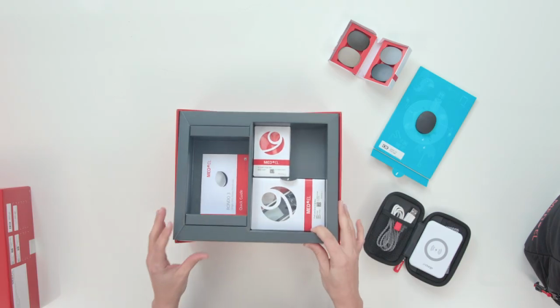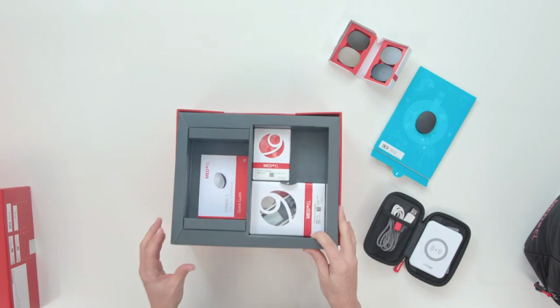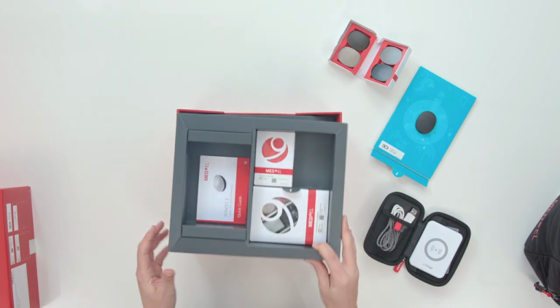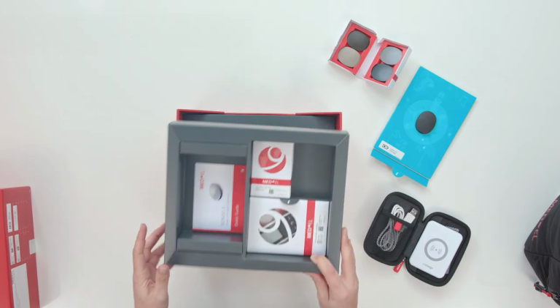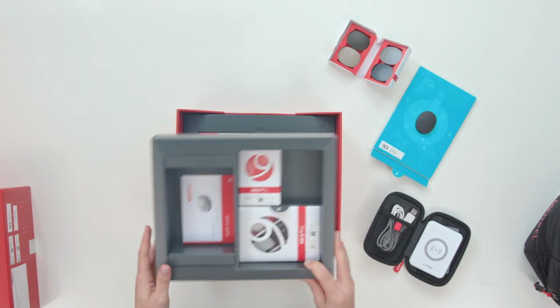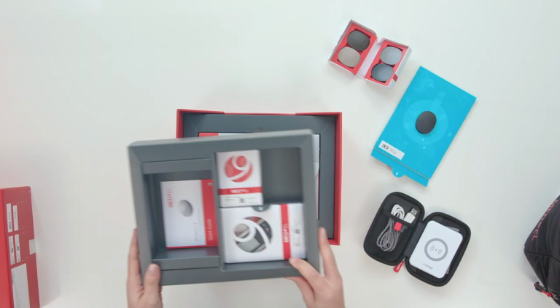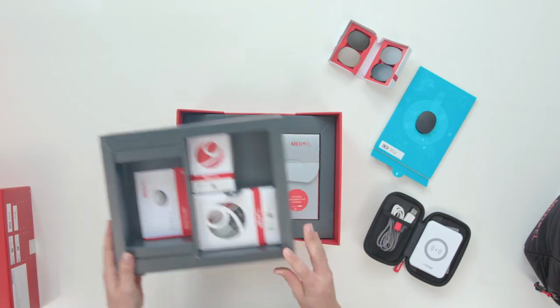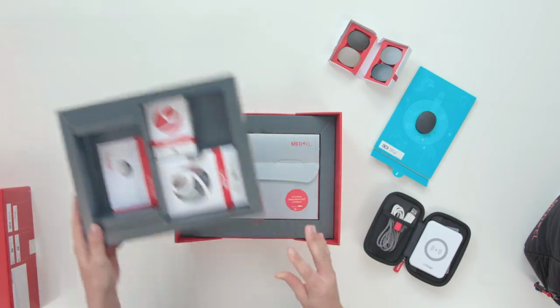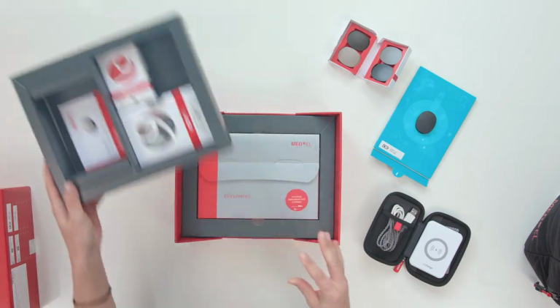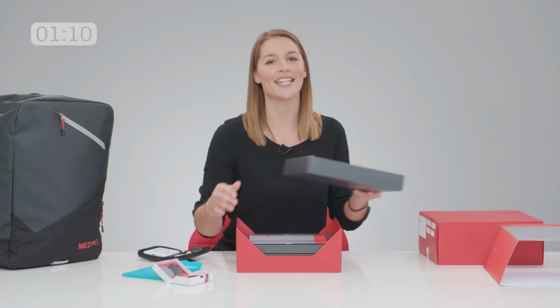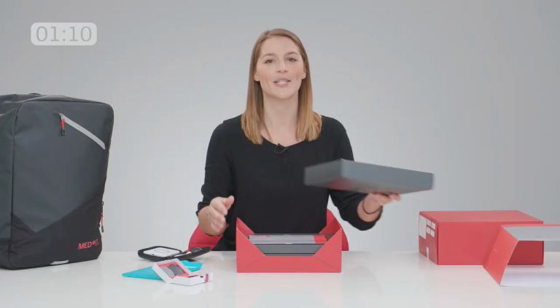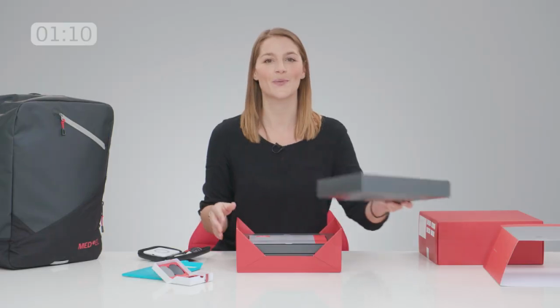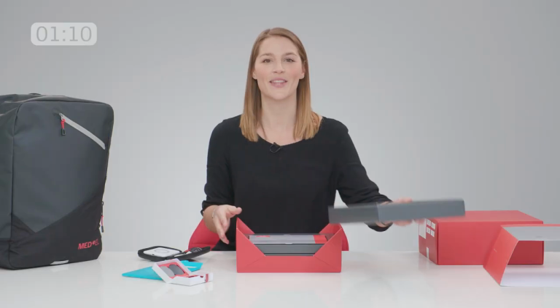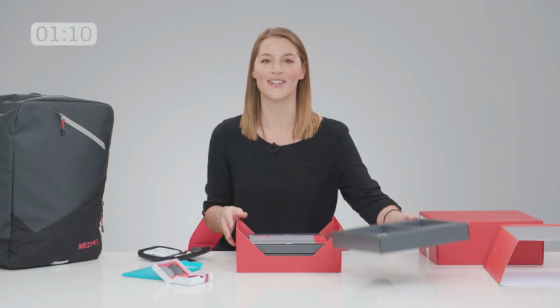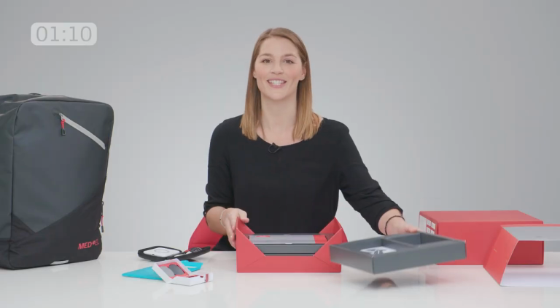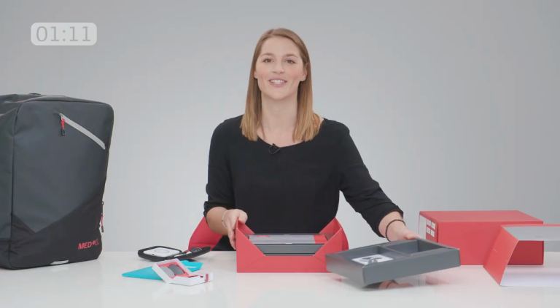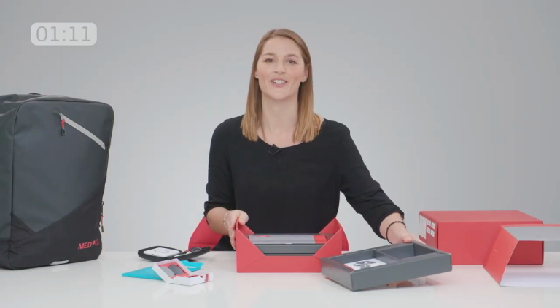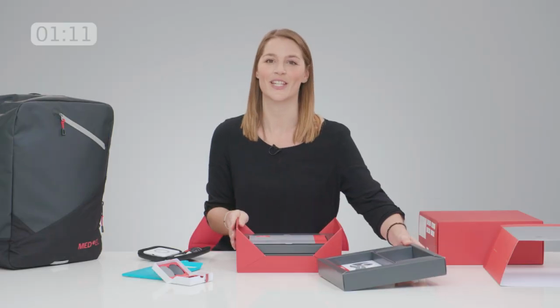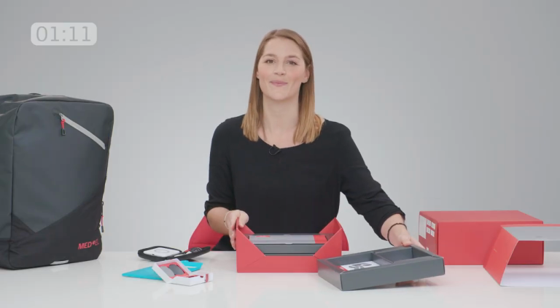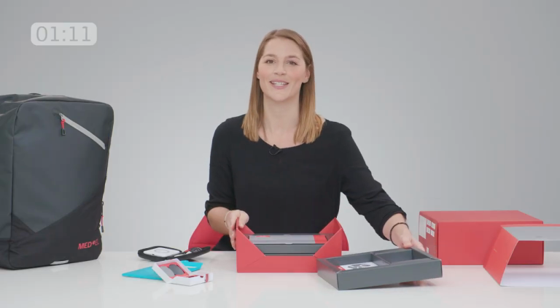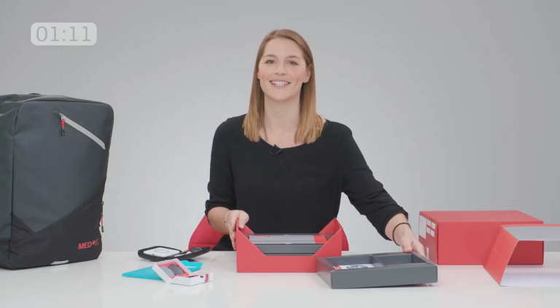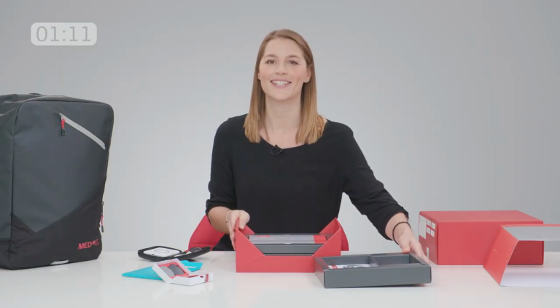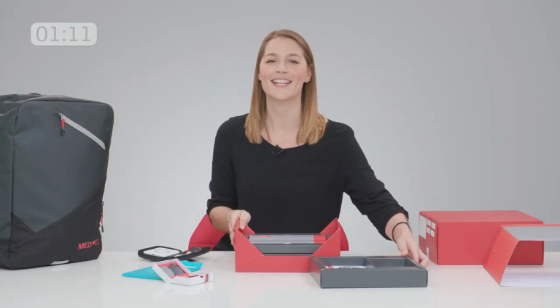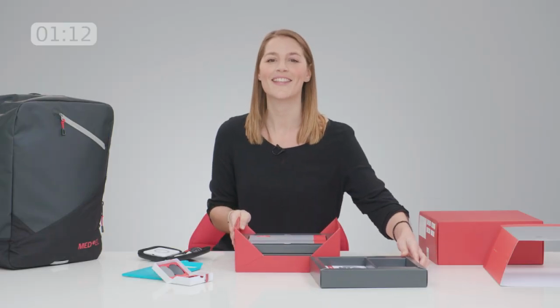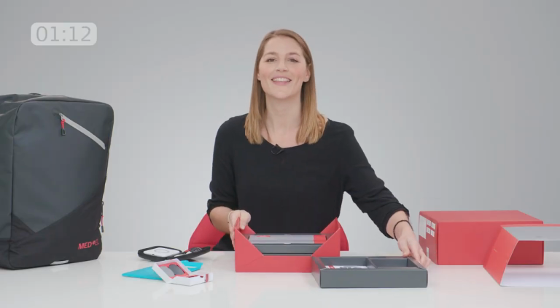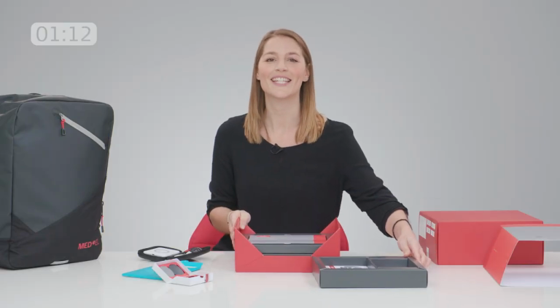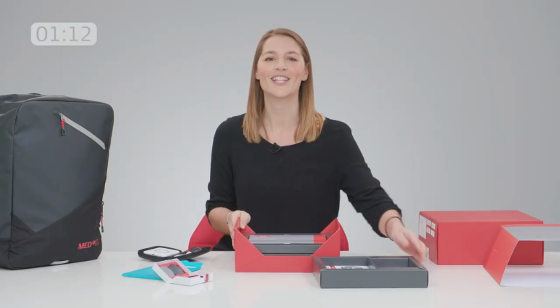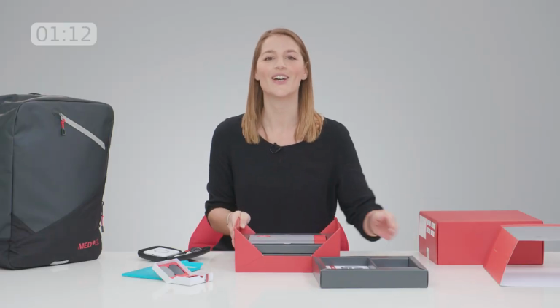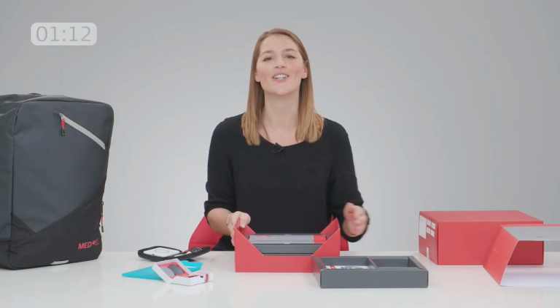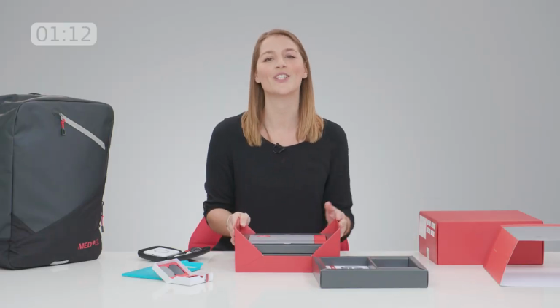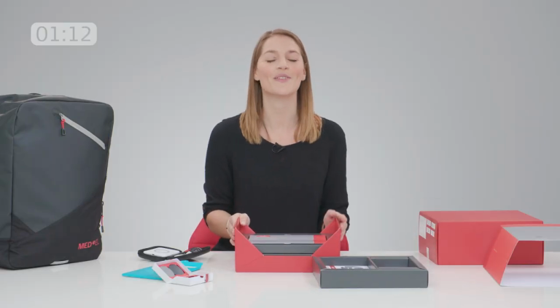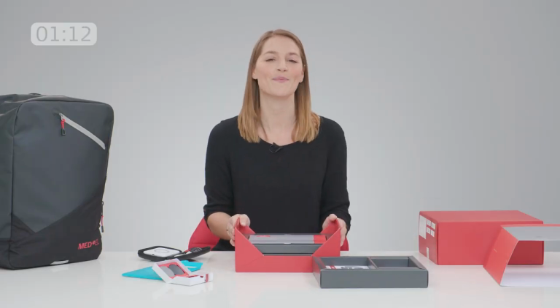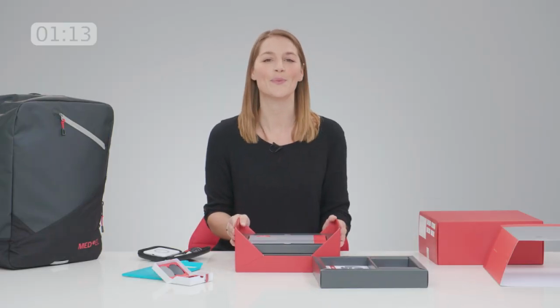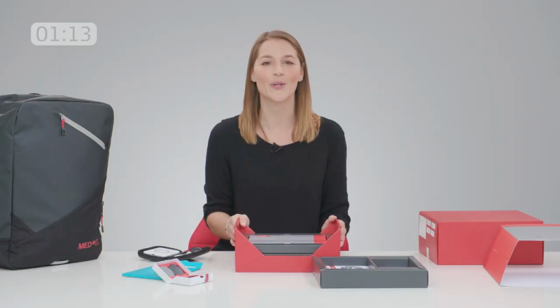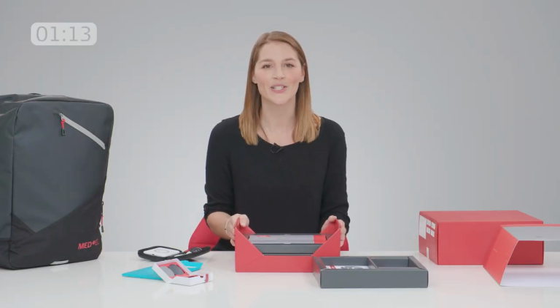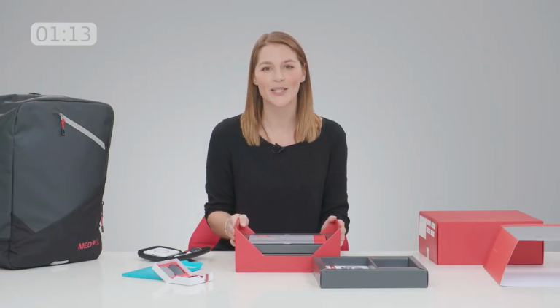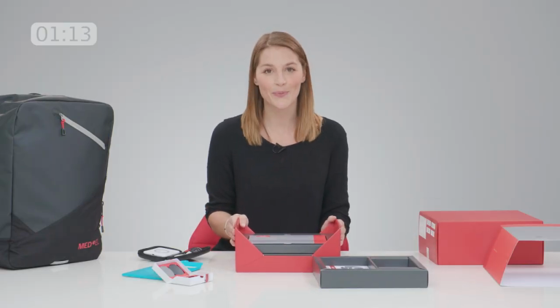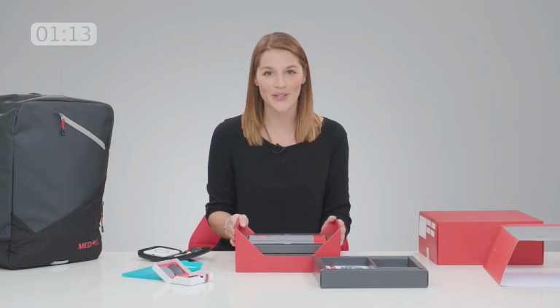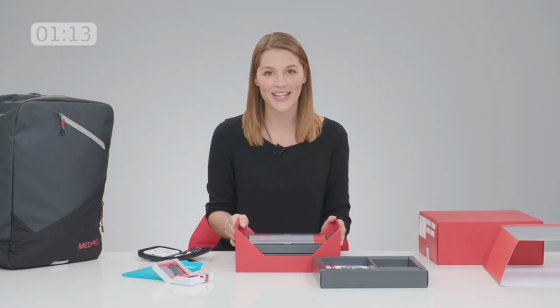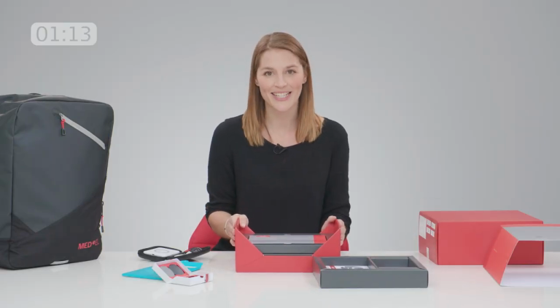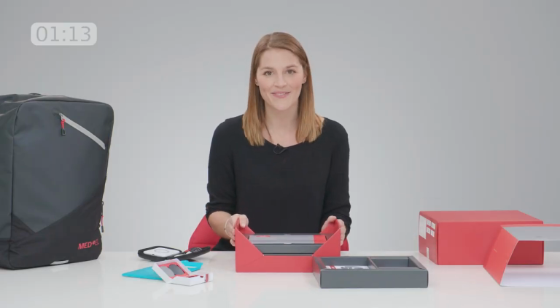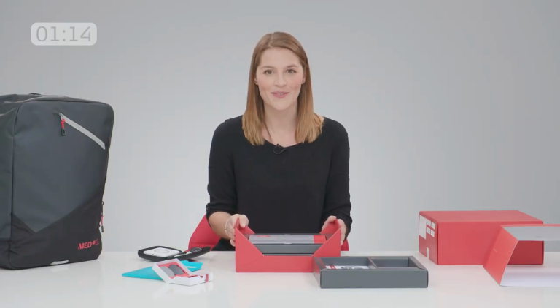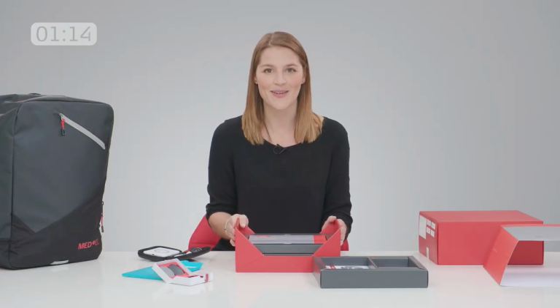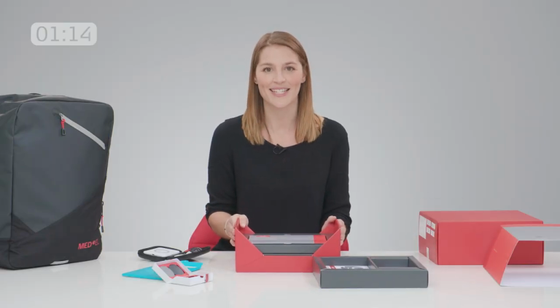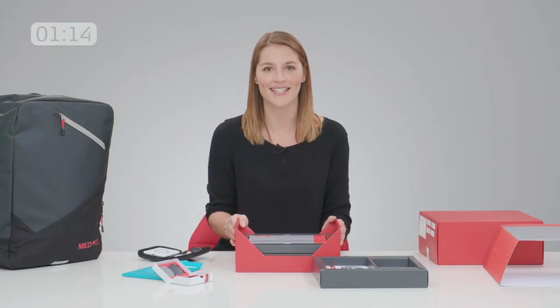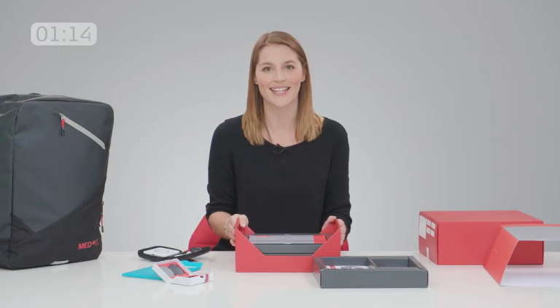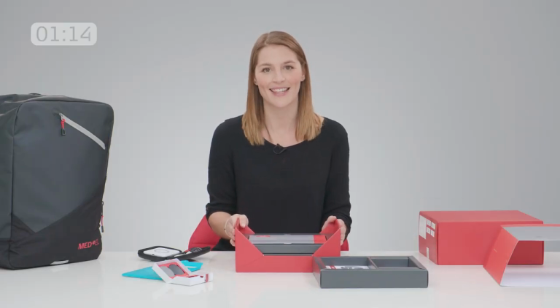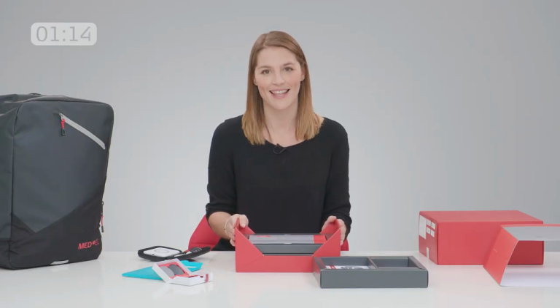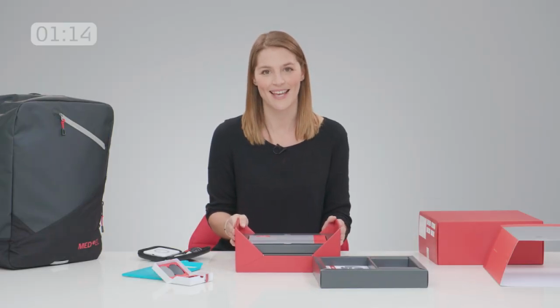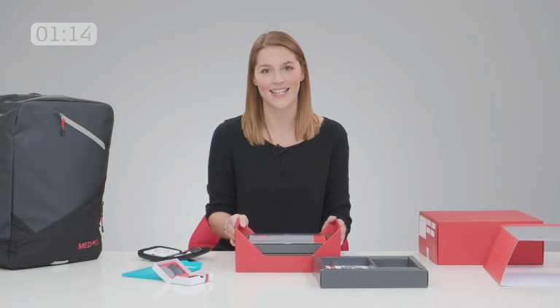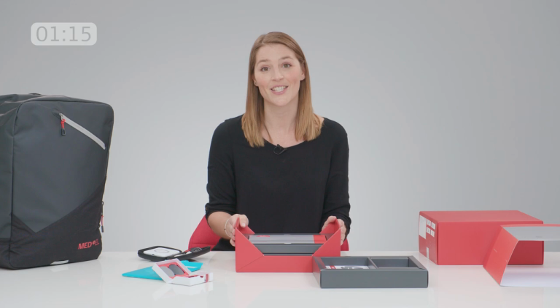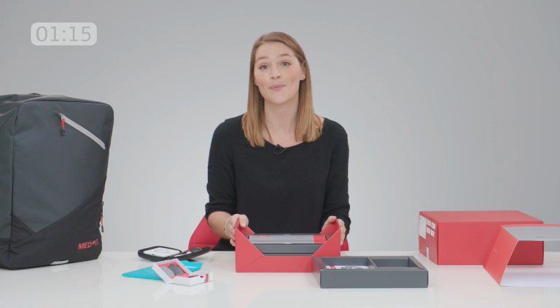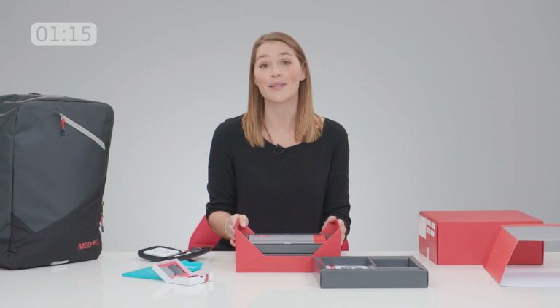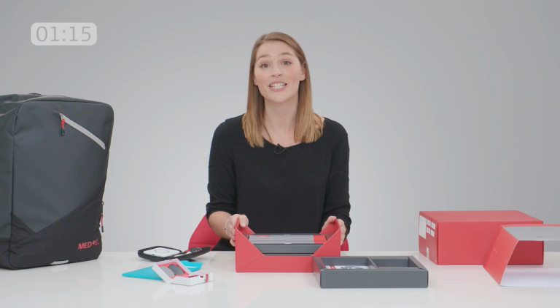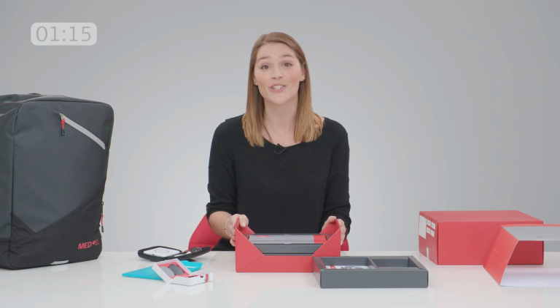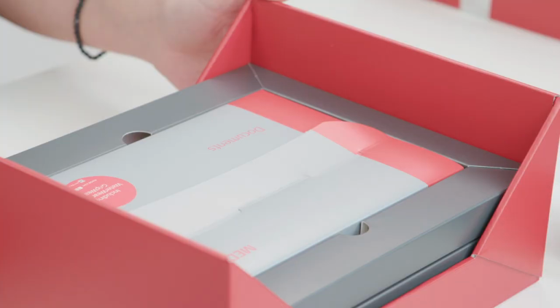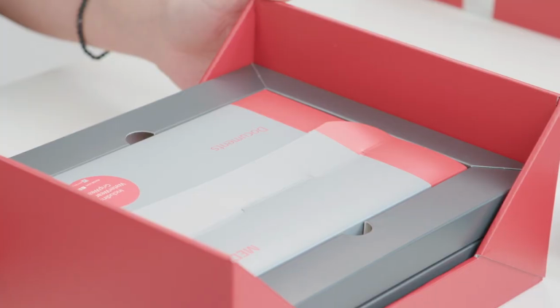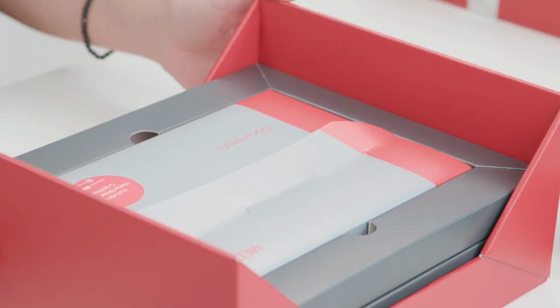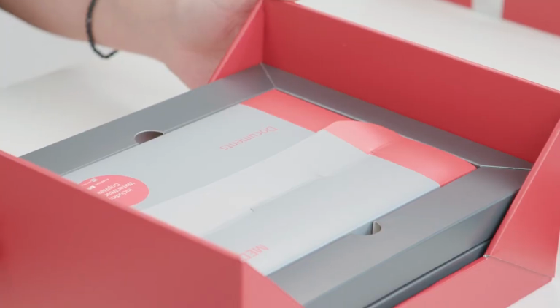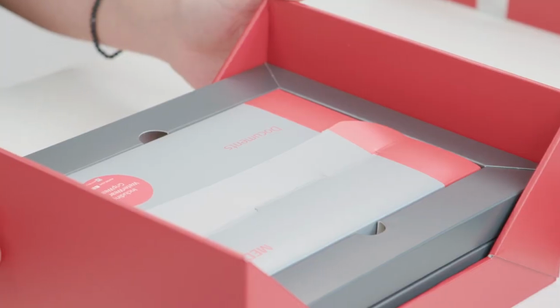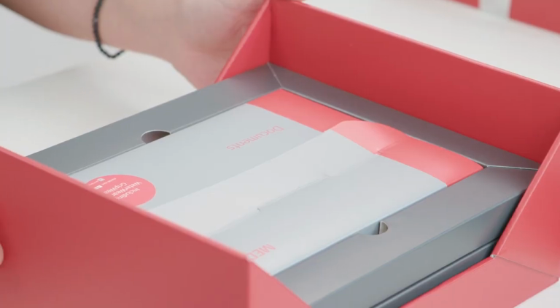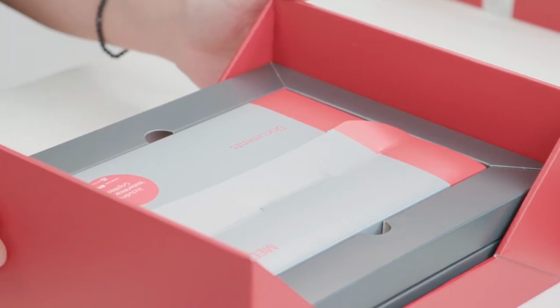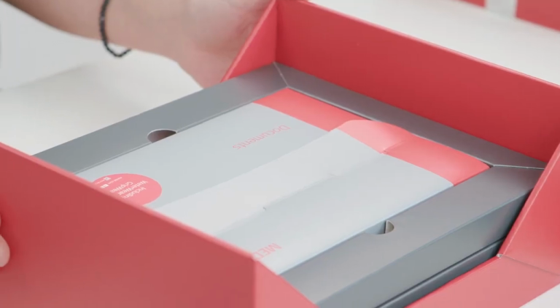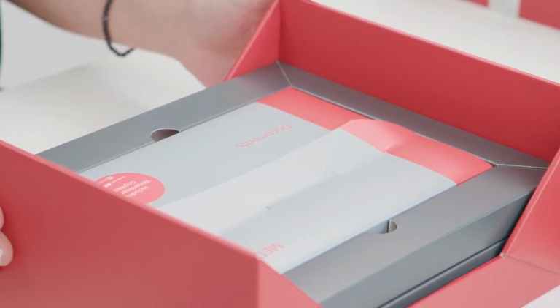No device is without its documents. There's lots of important product information in there, so be sure to look through it all.